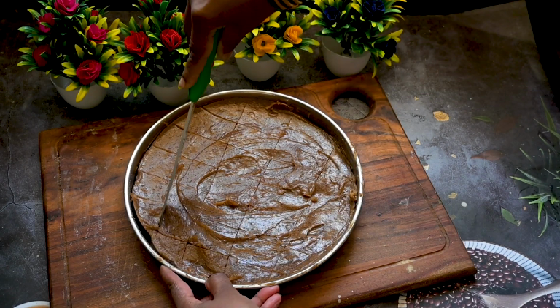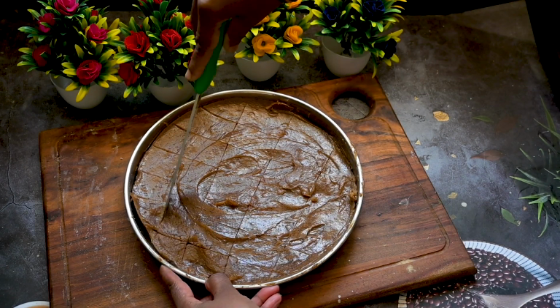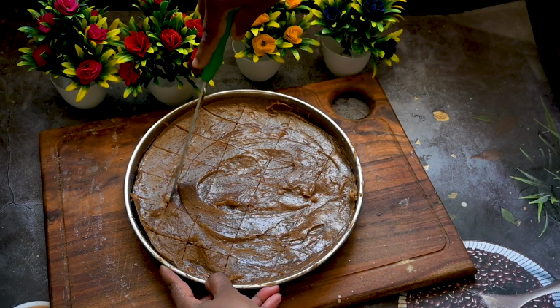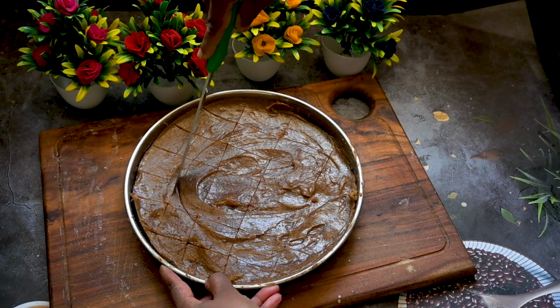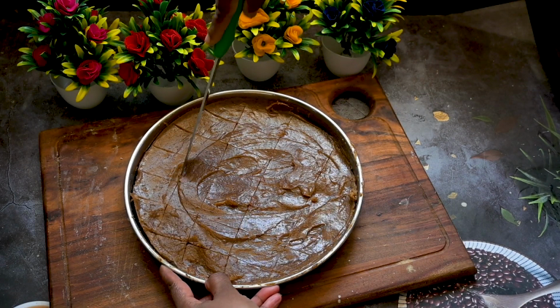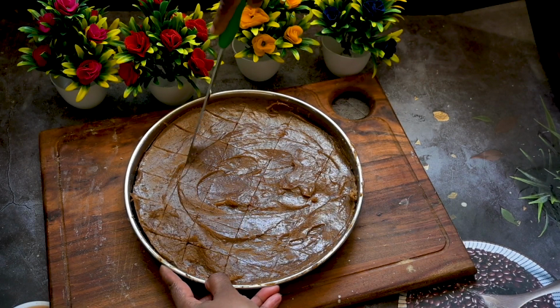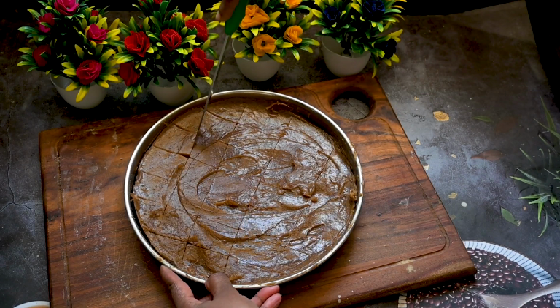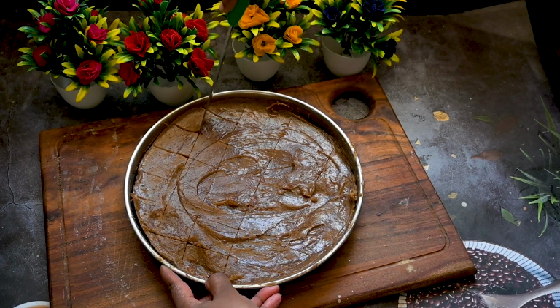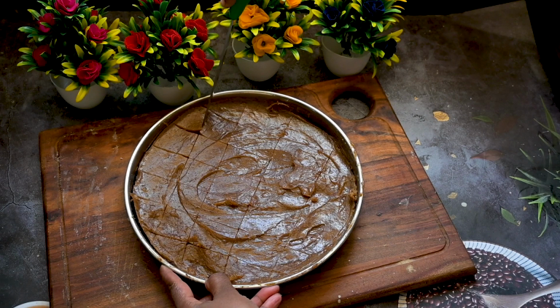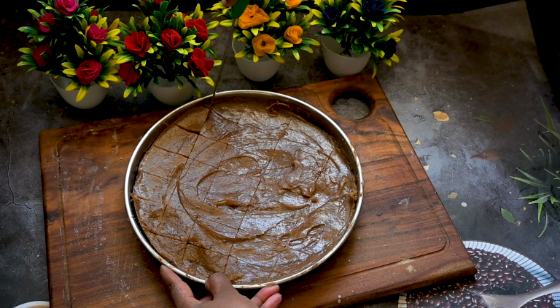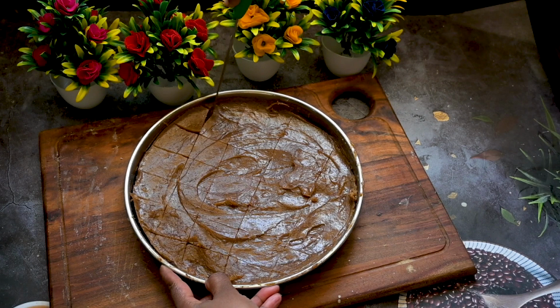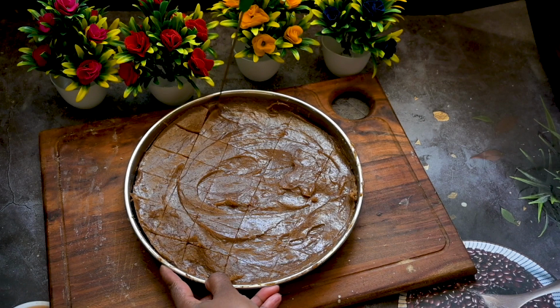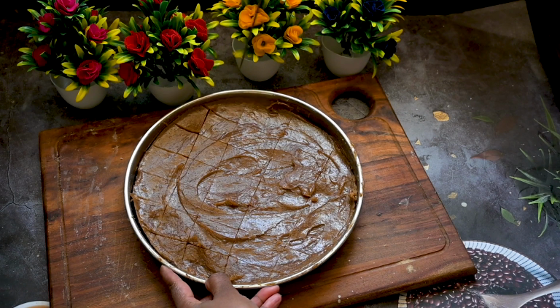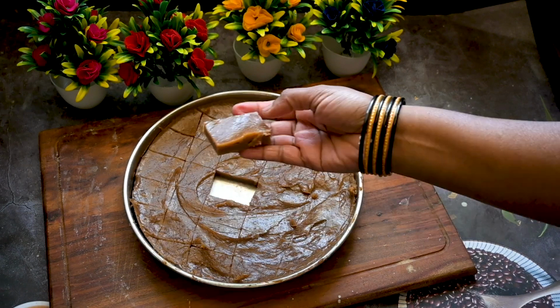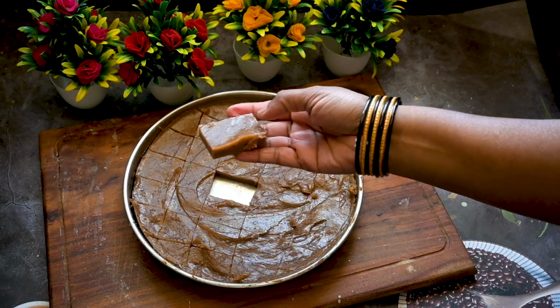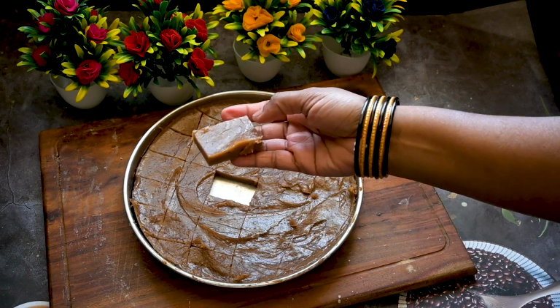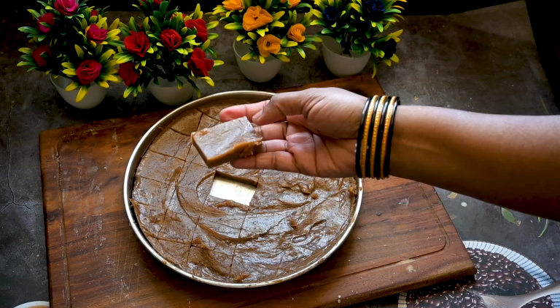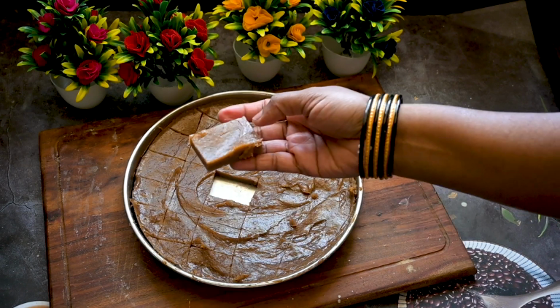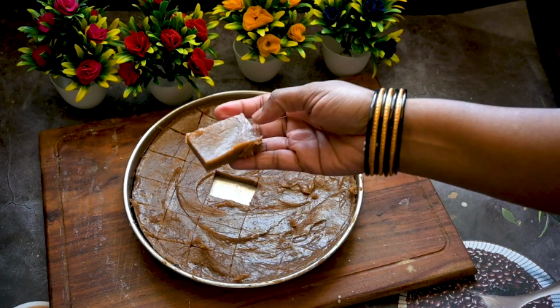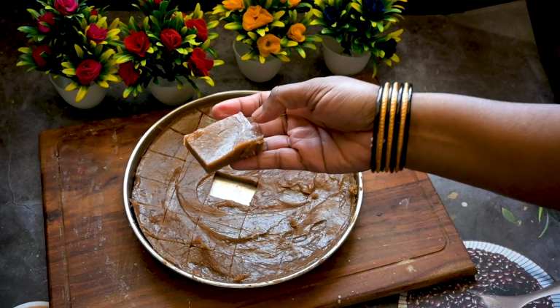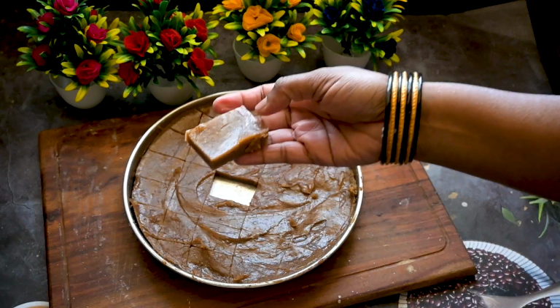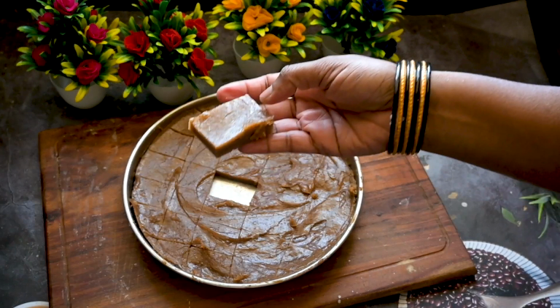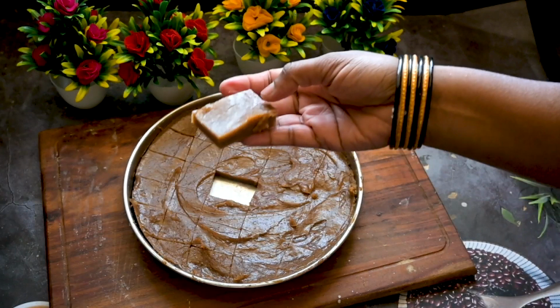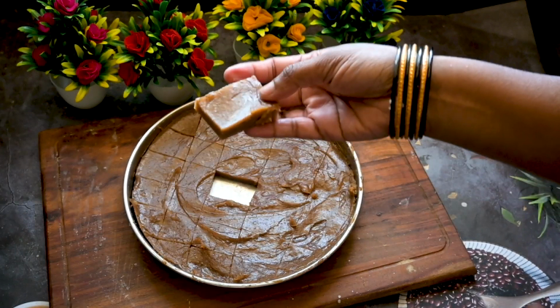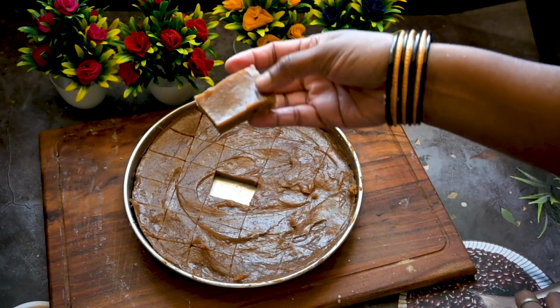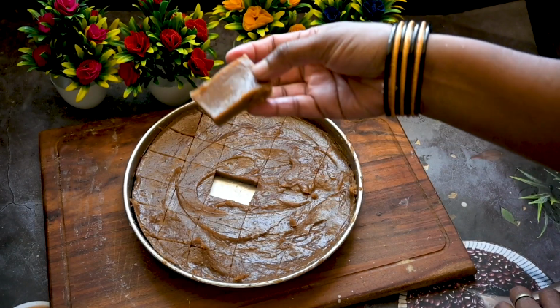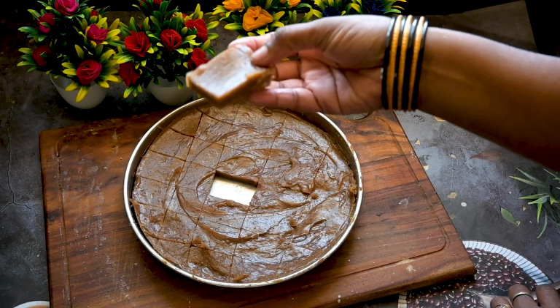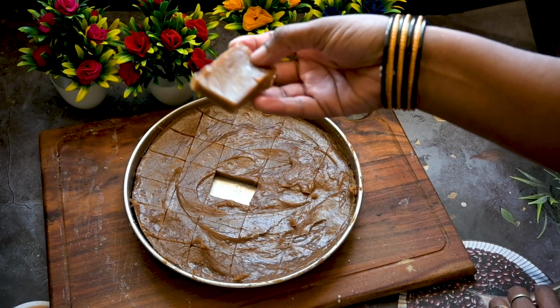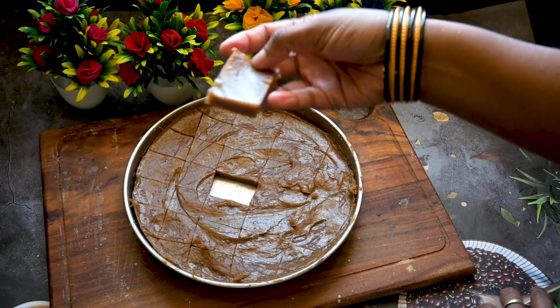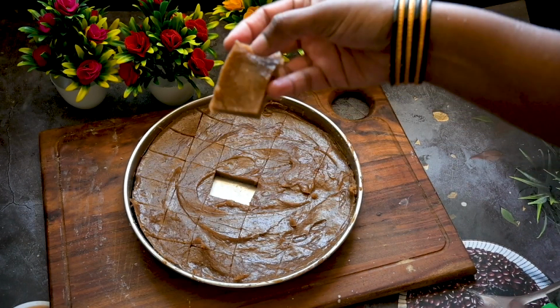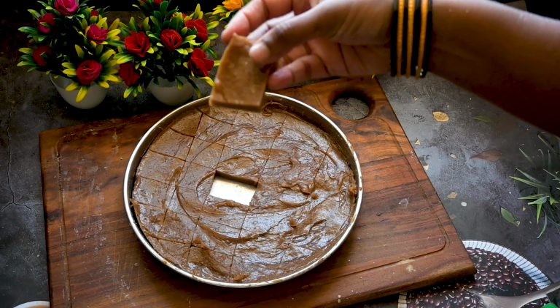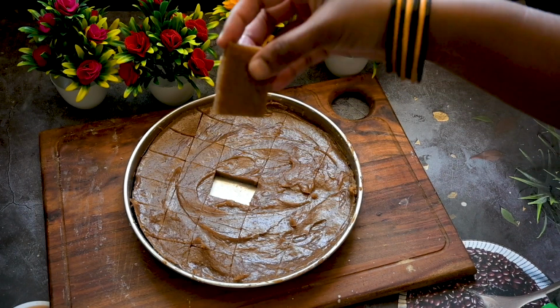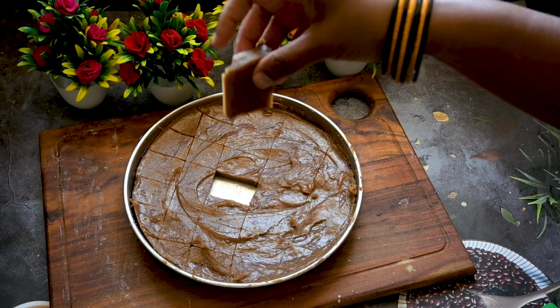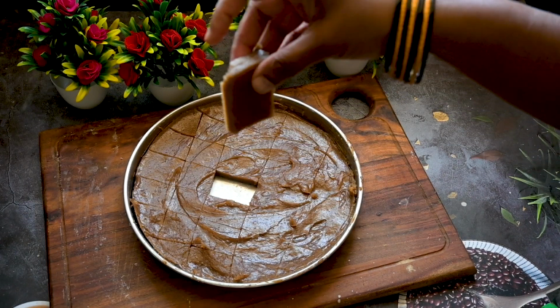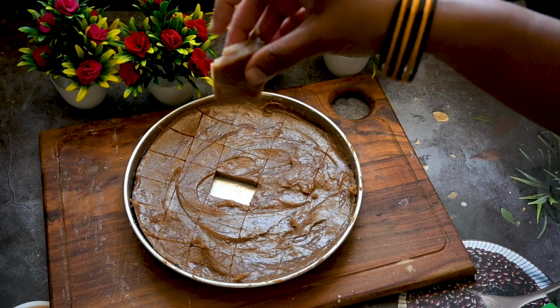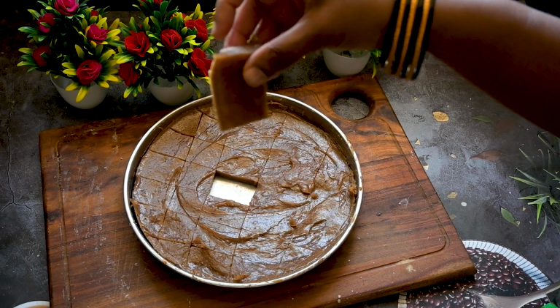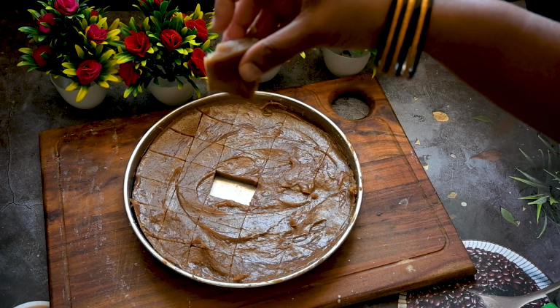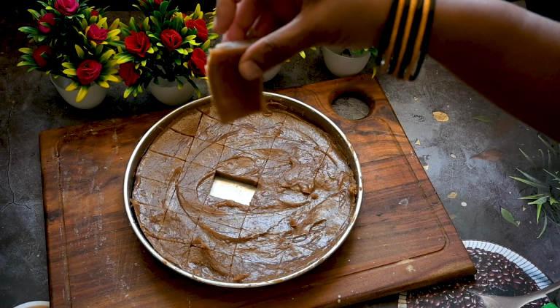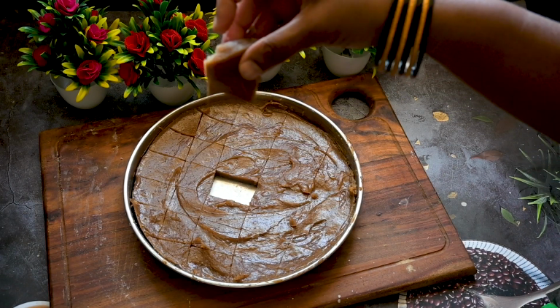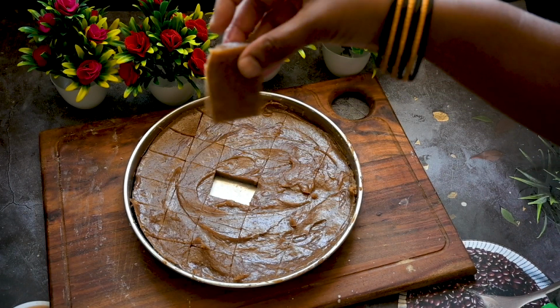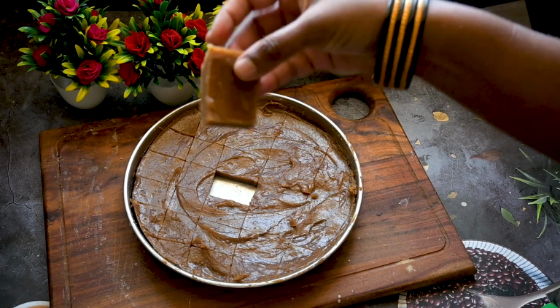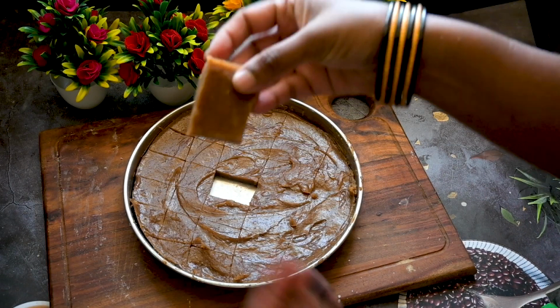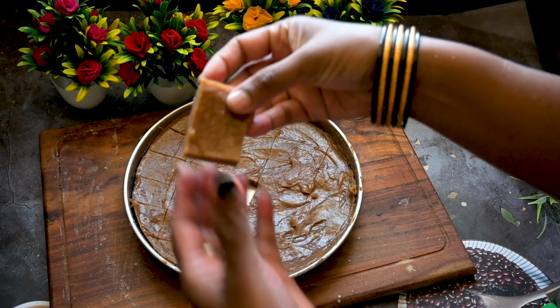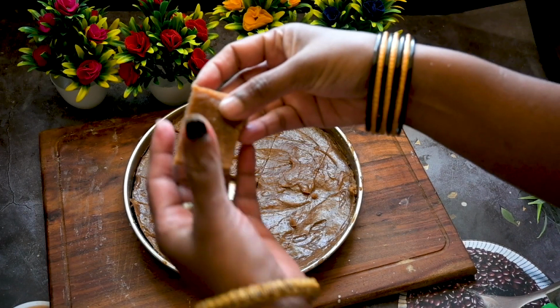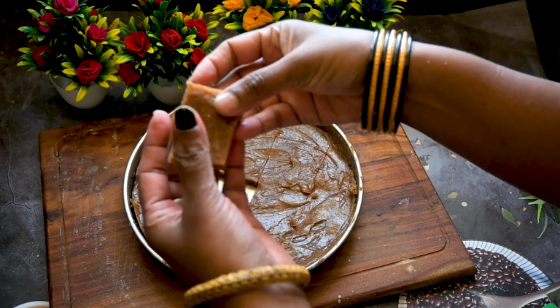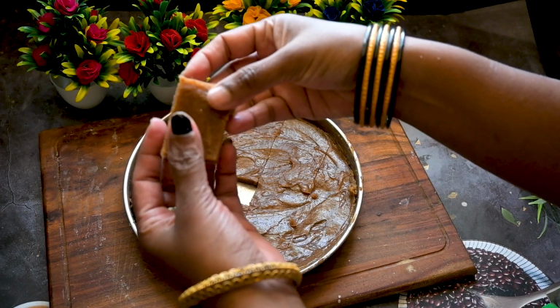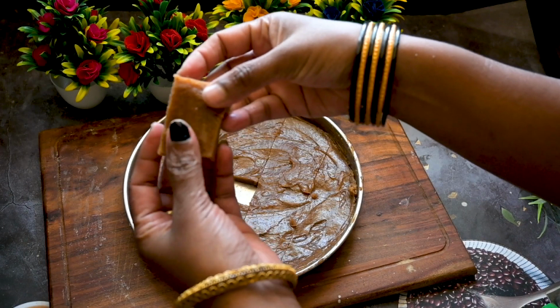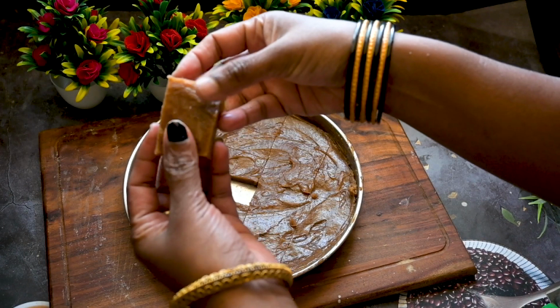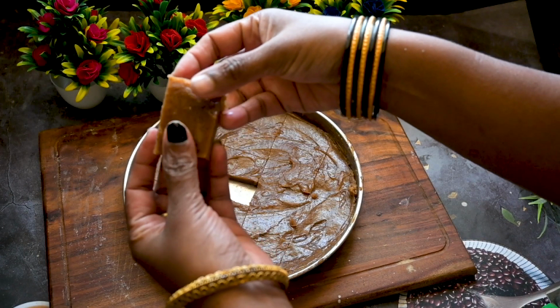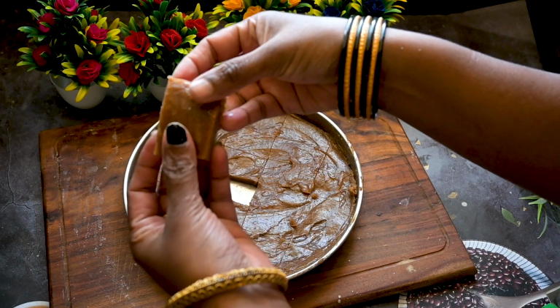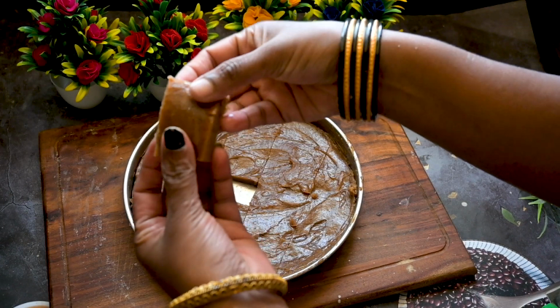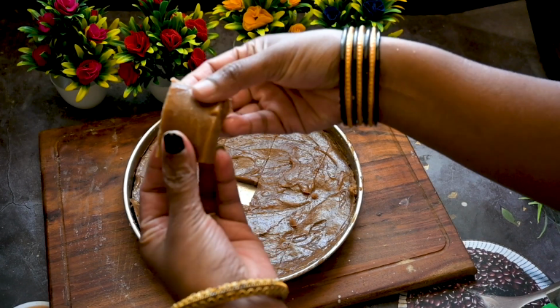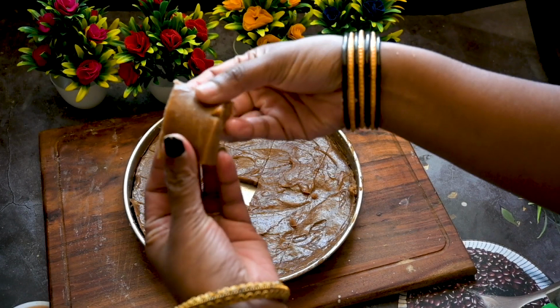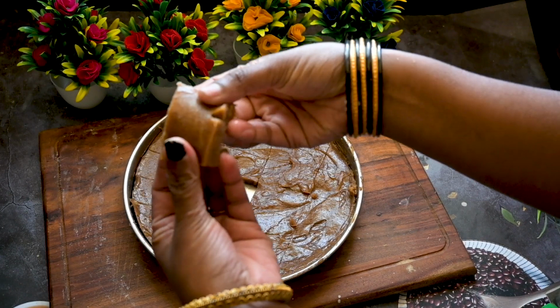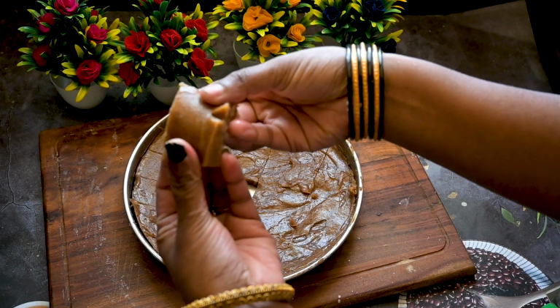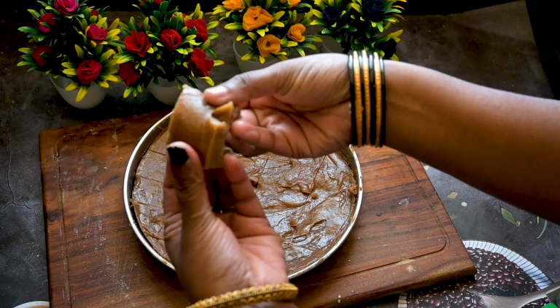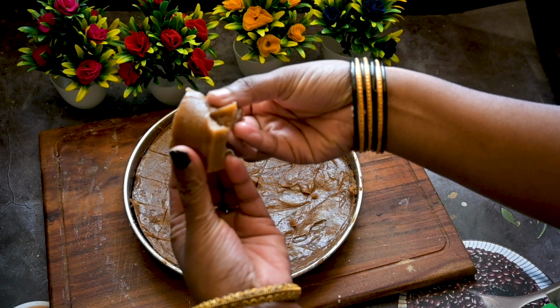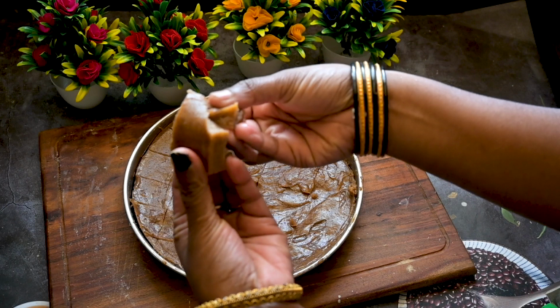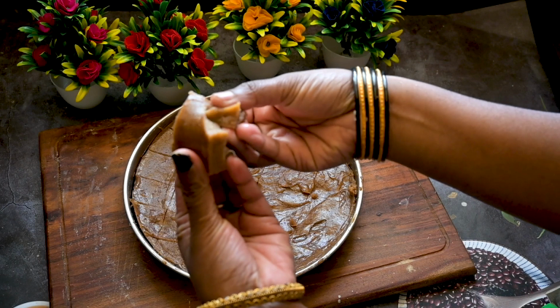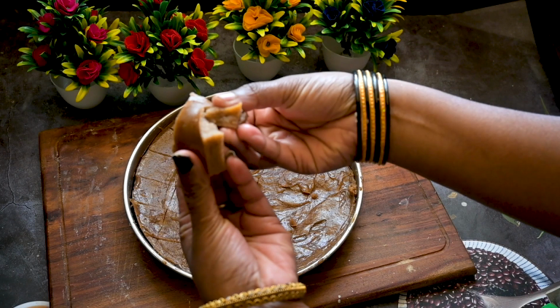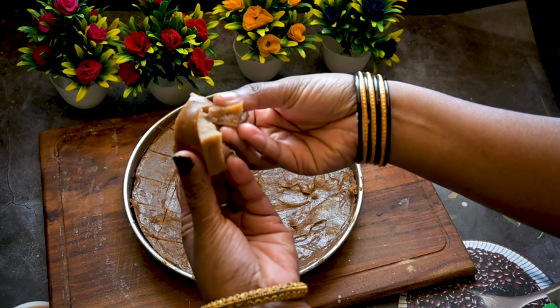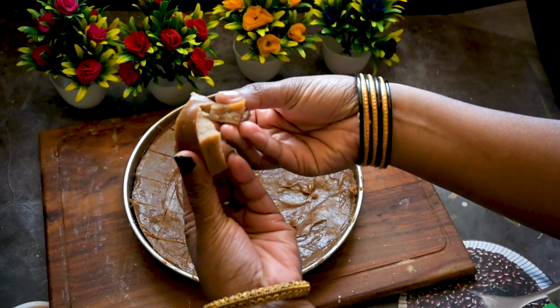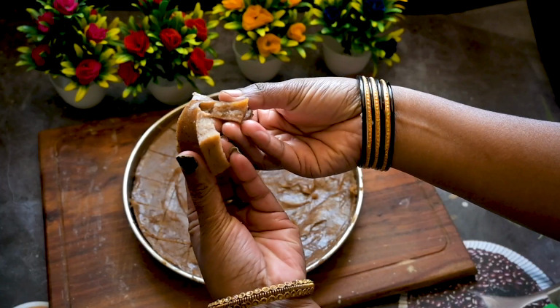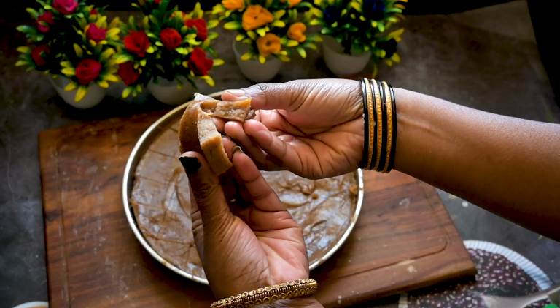On this Vijay Dashami, do try out this healthy recipe. Do try this and let me know. Love you all. Bye bye.